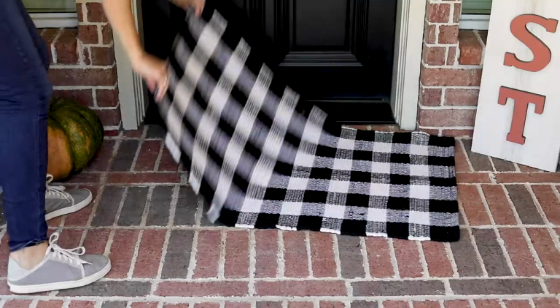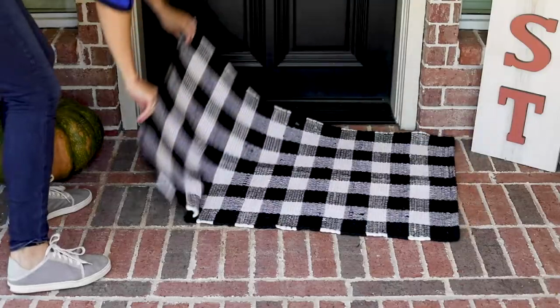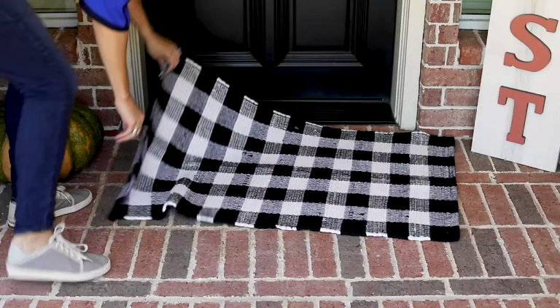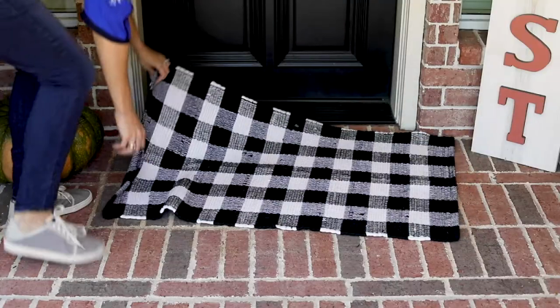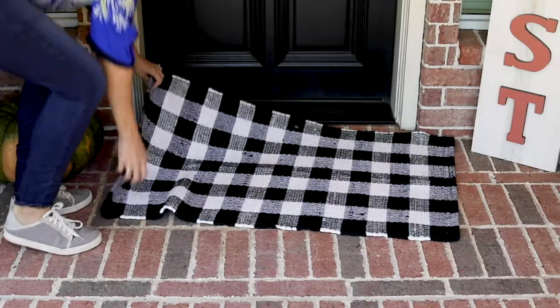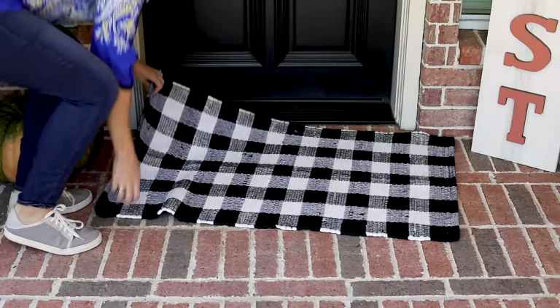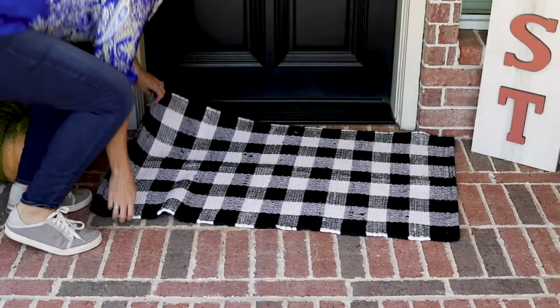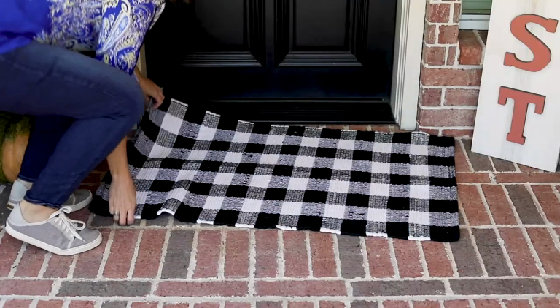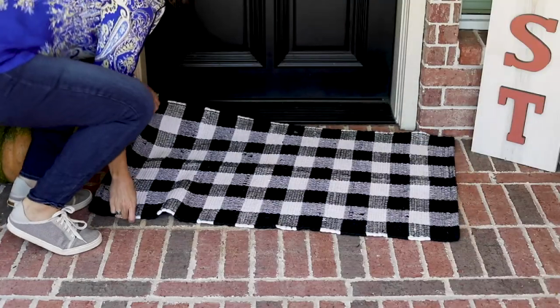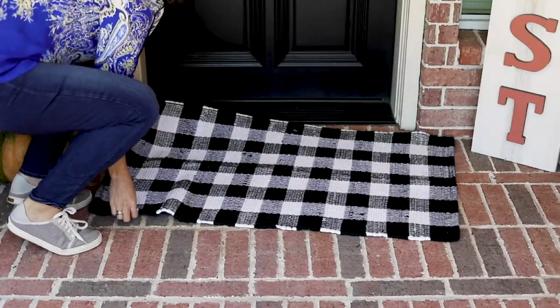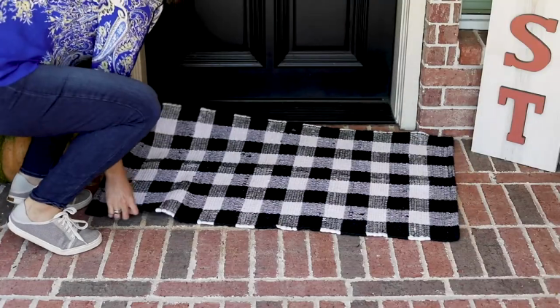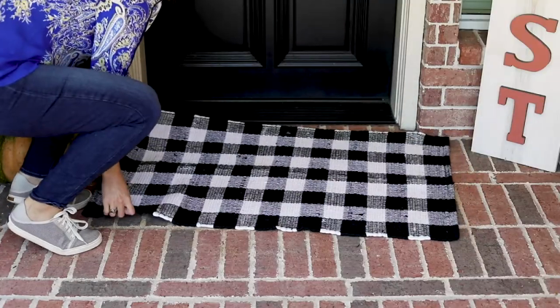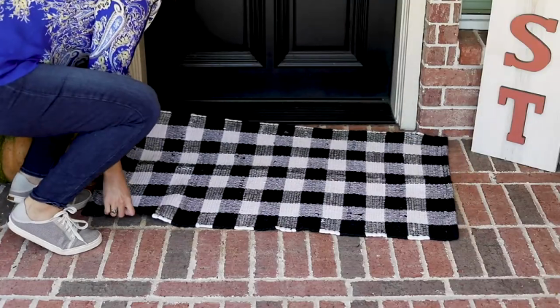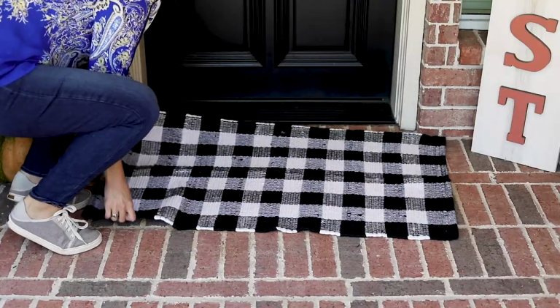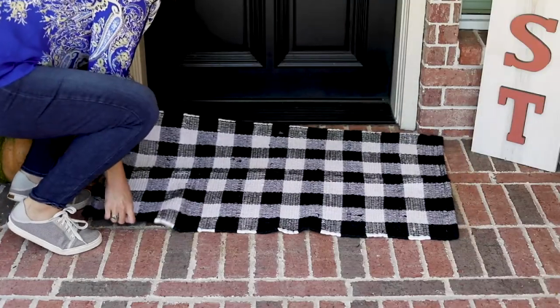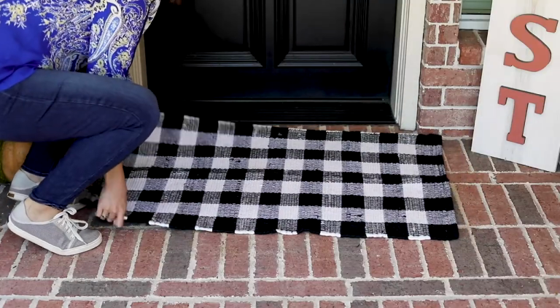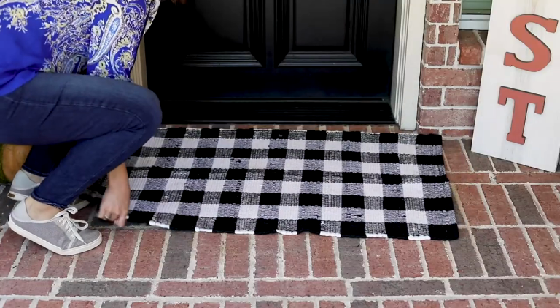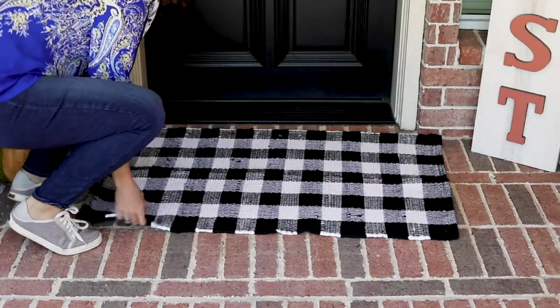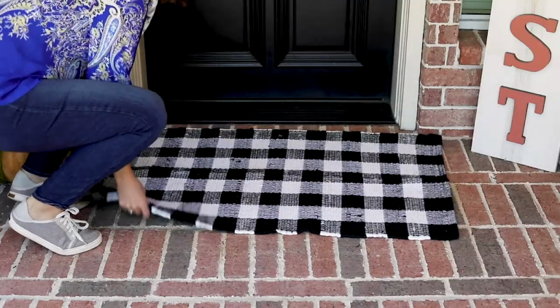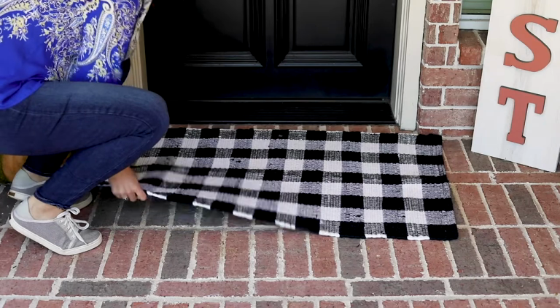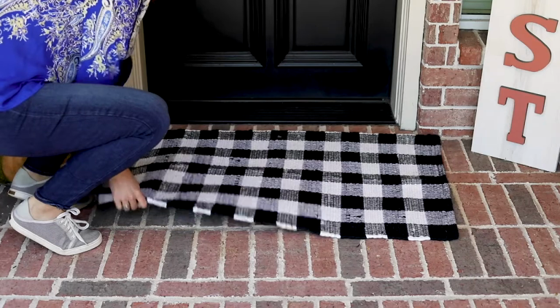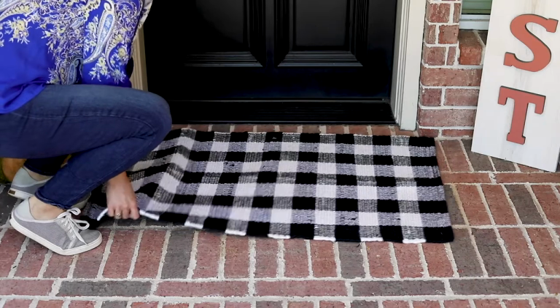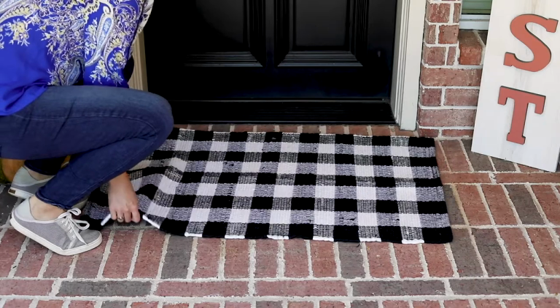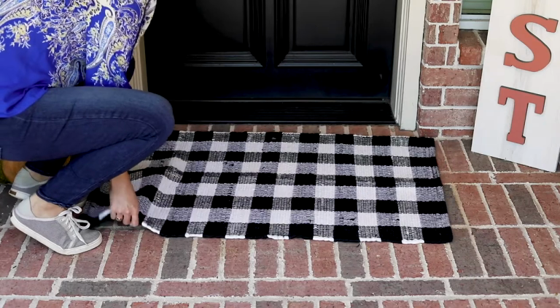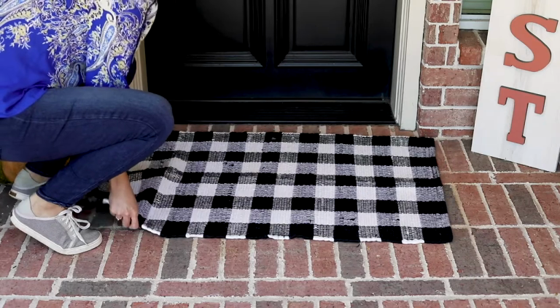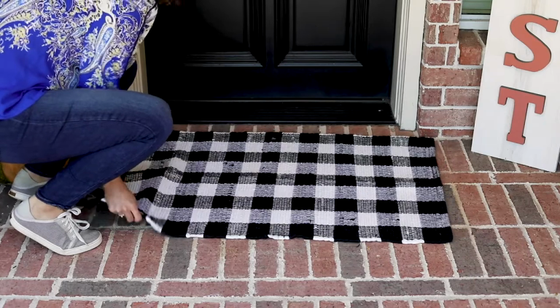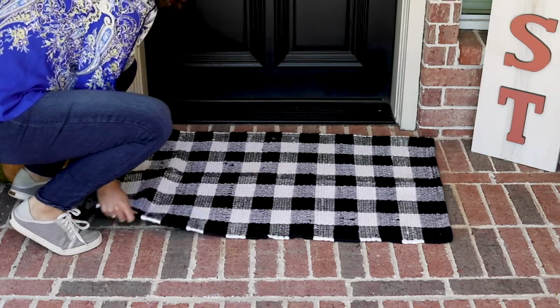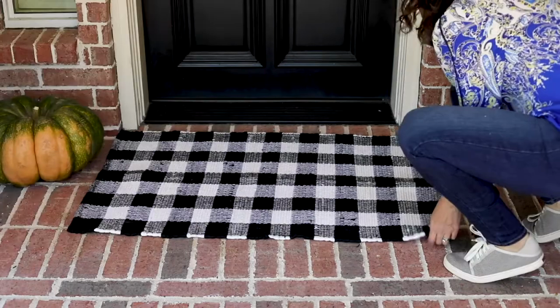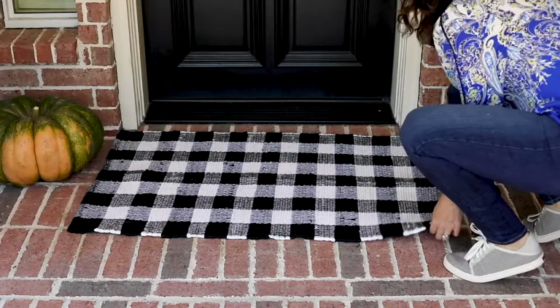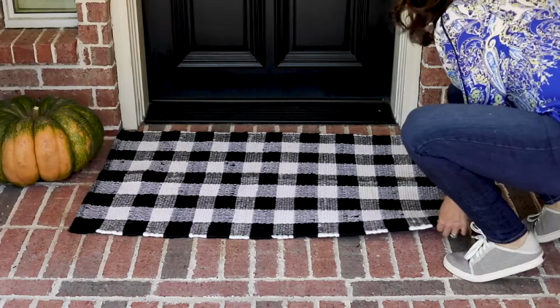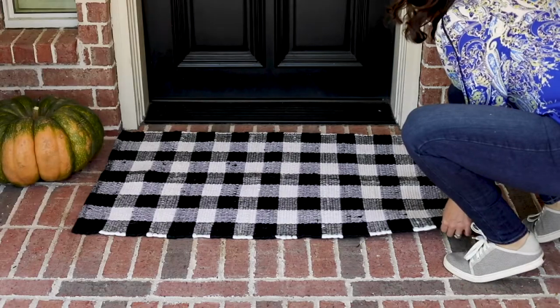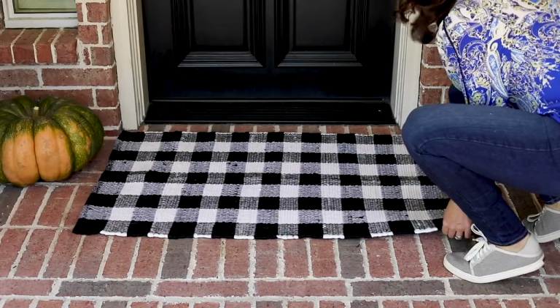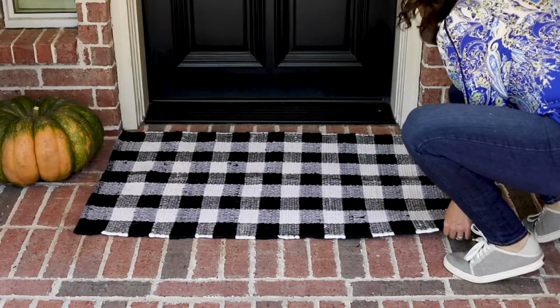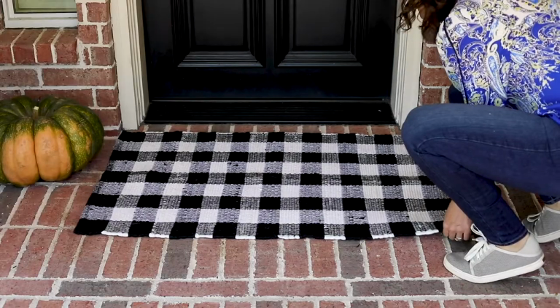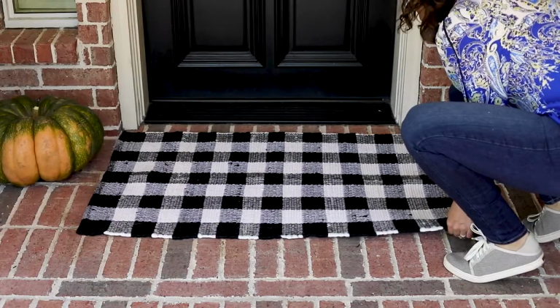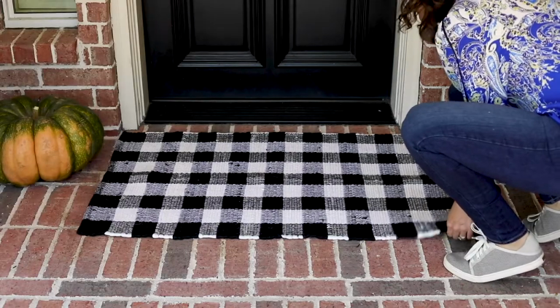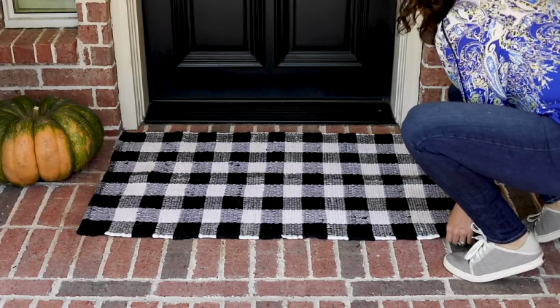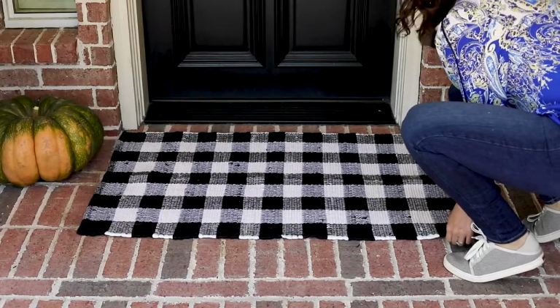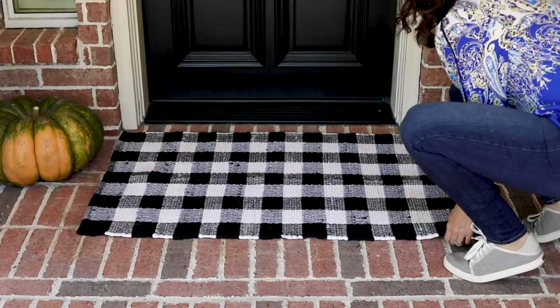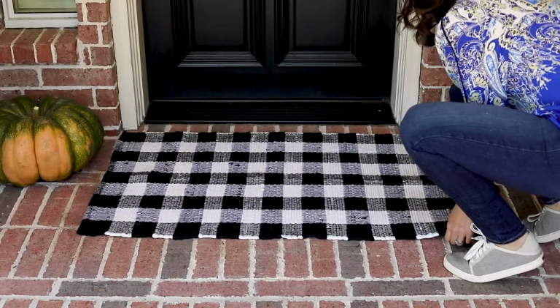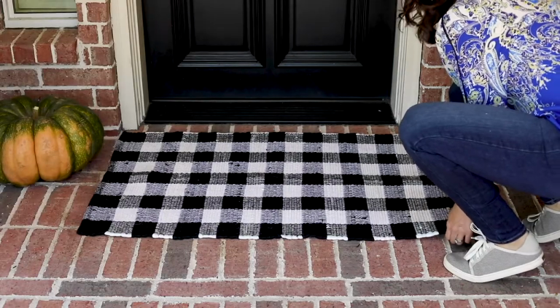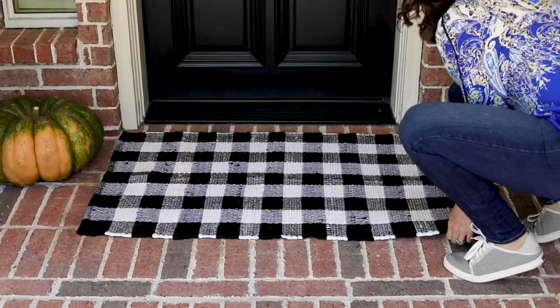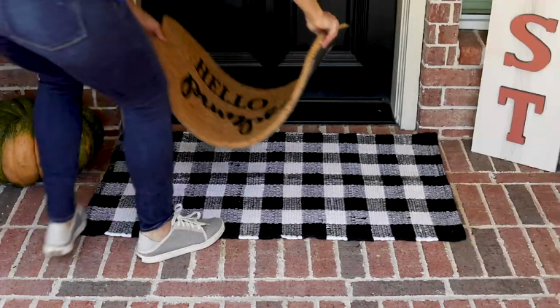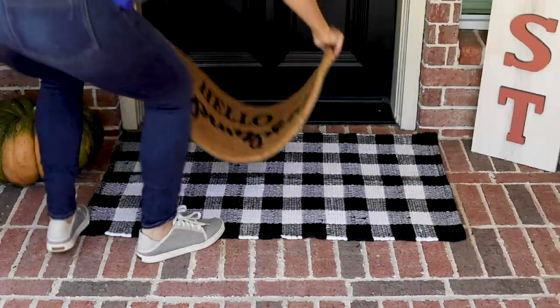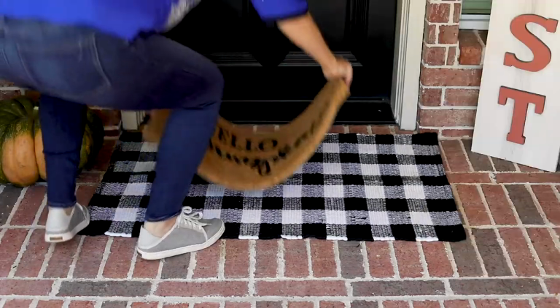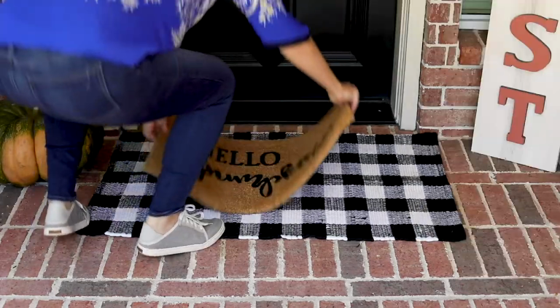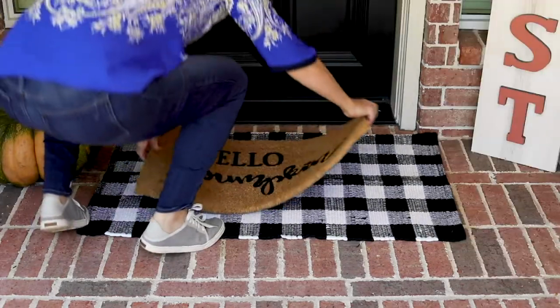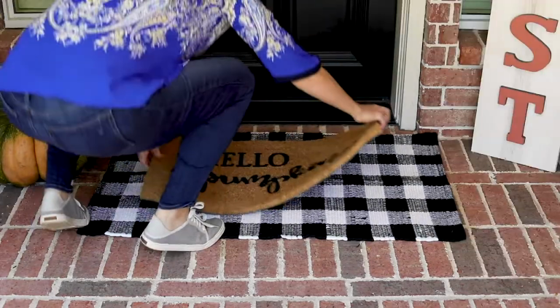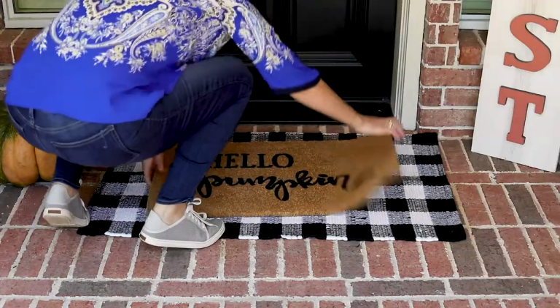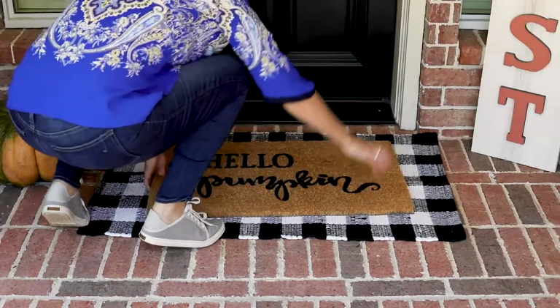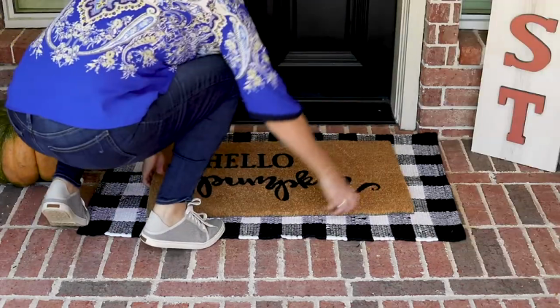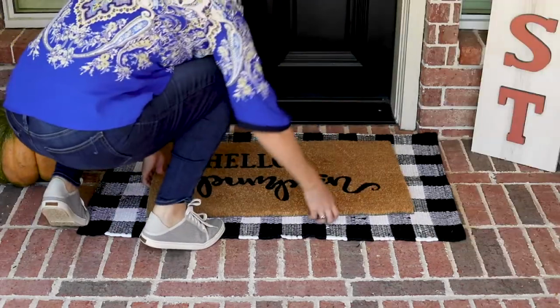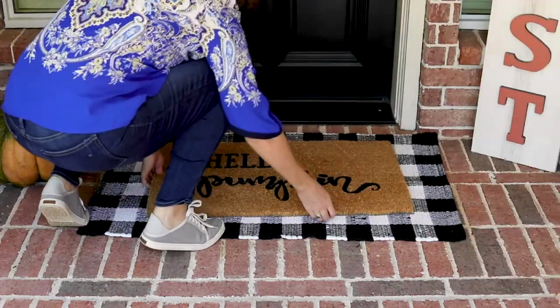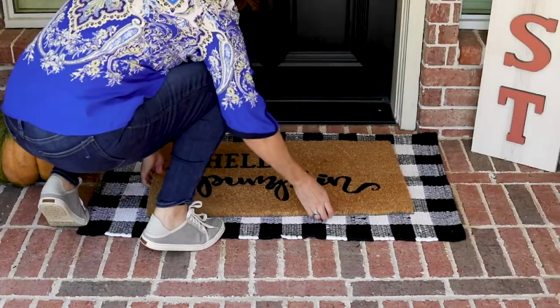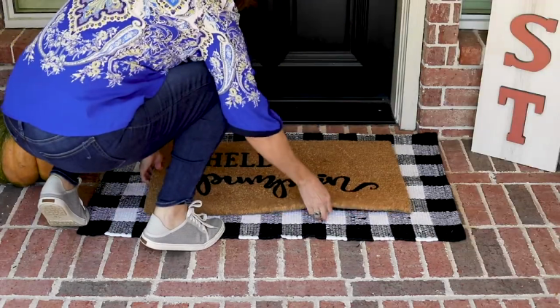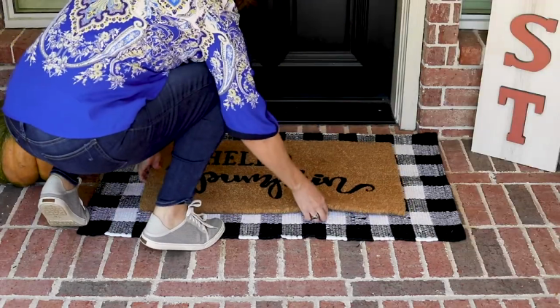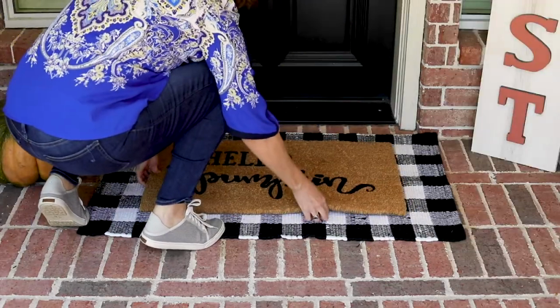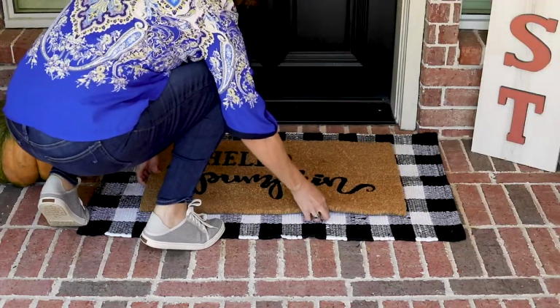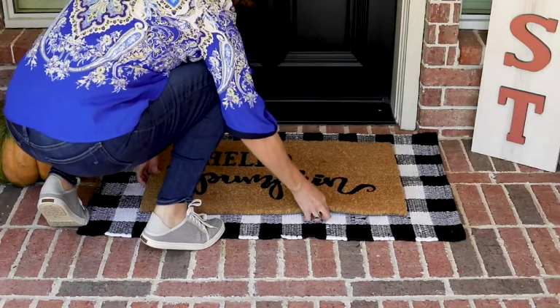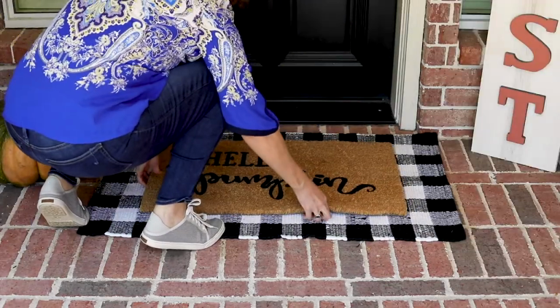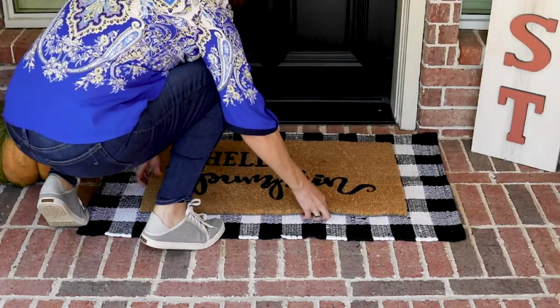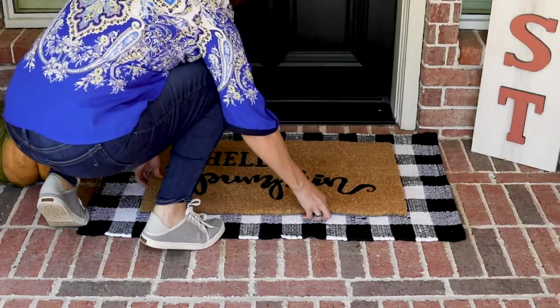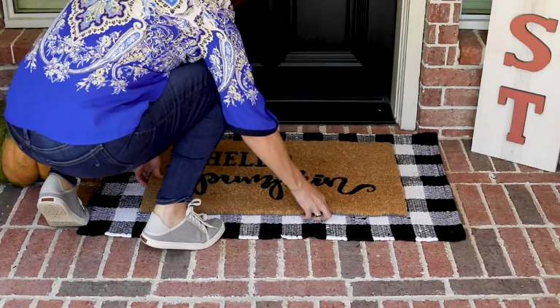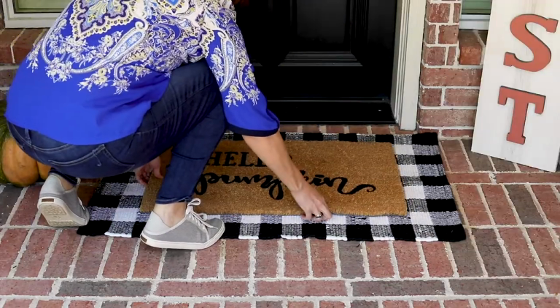To complete the layered look, I found this adorable buffalo plaid rug and decided to put it underneath my doormat.